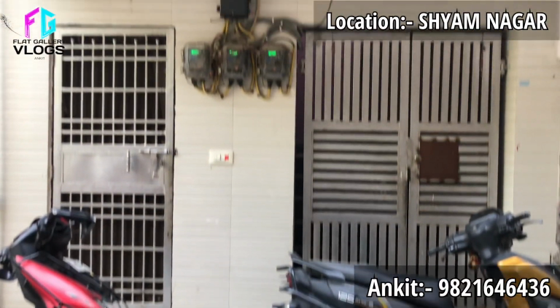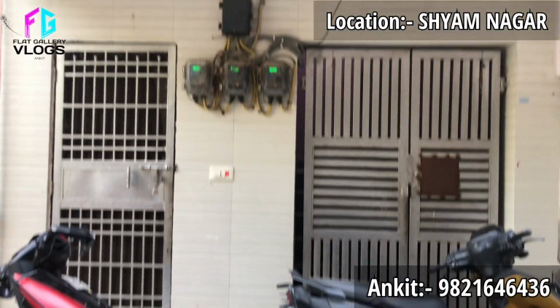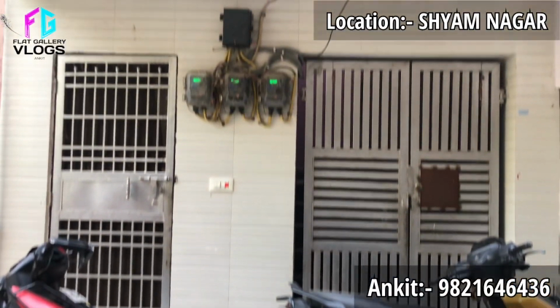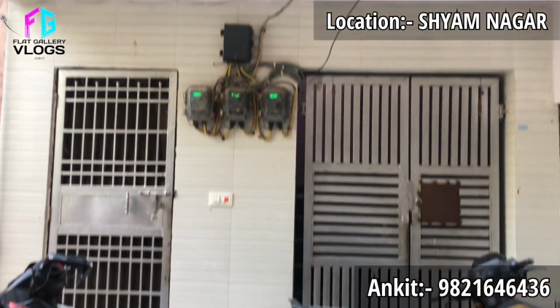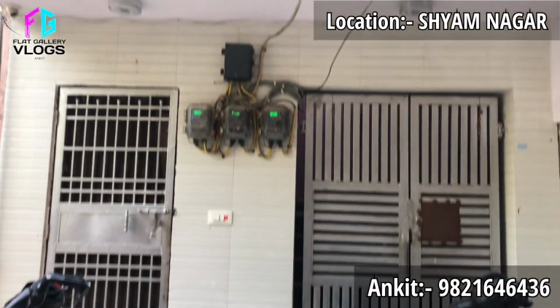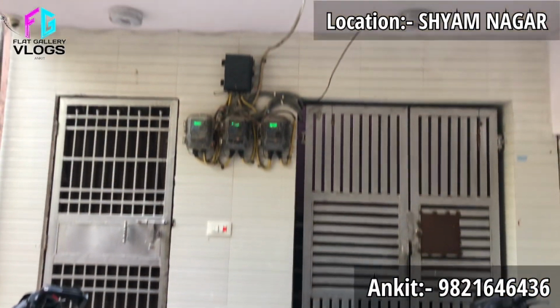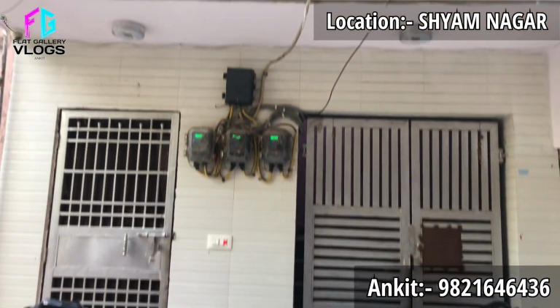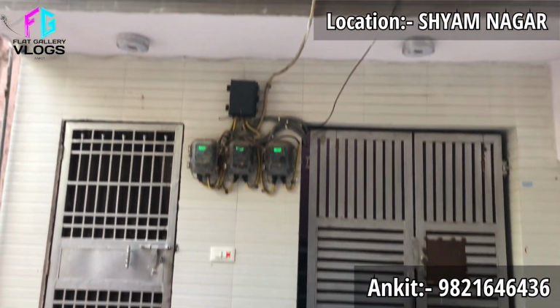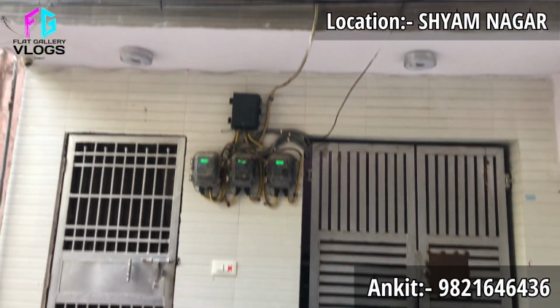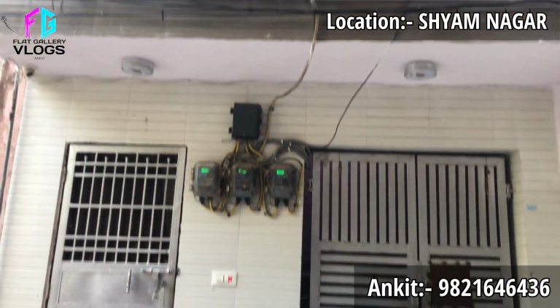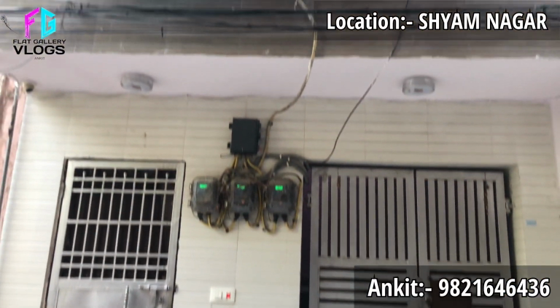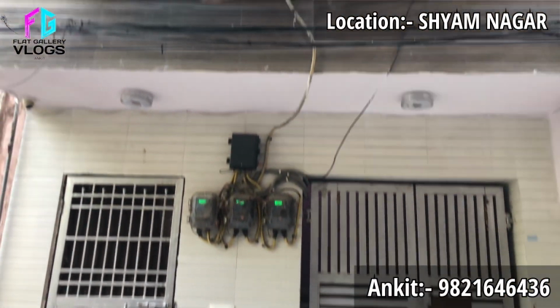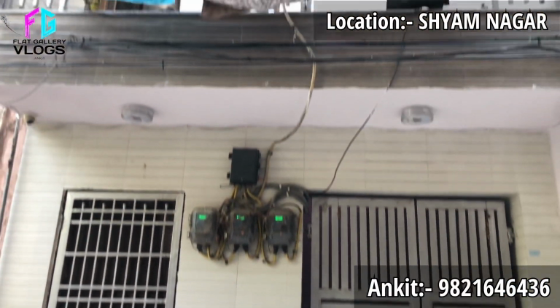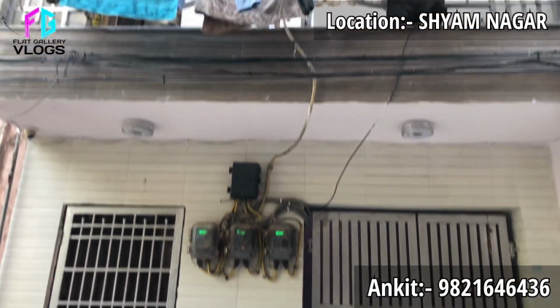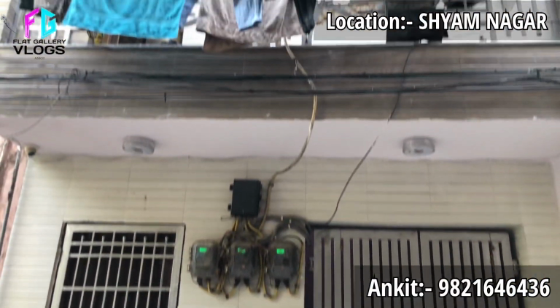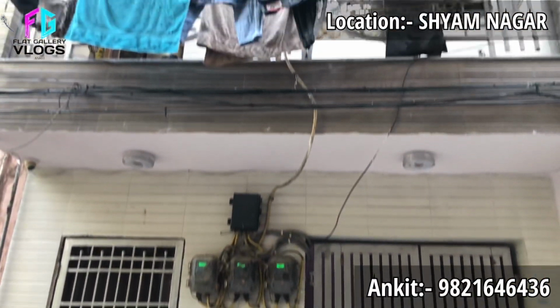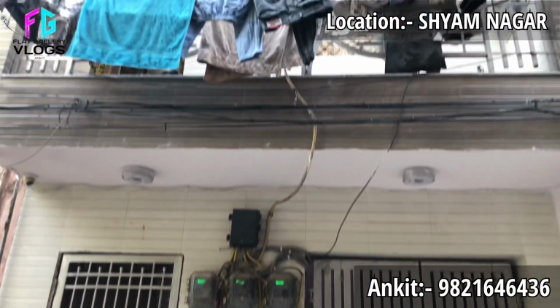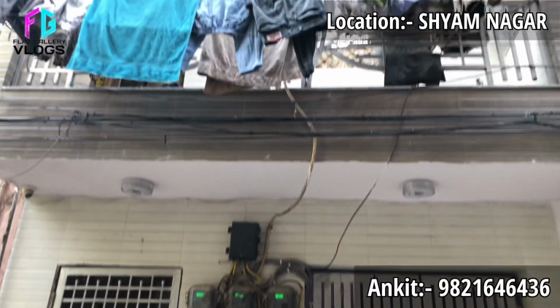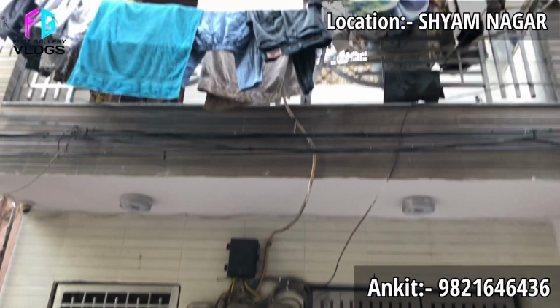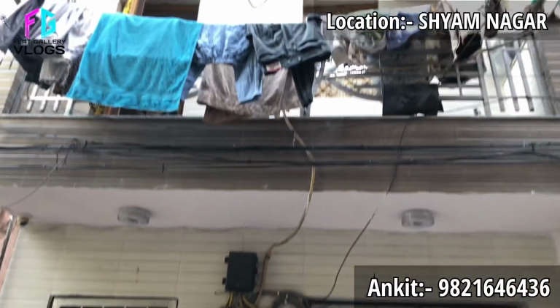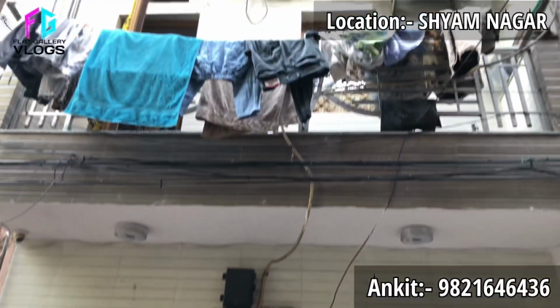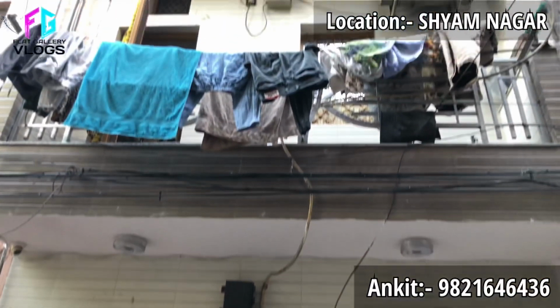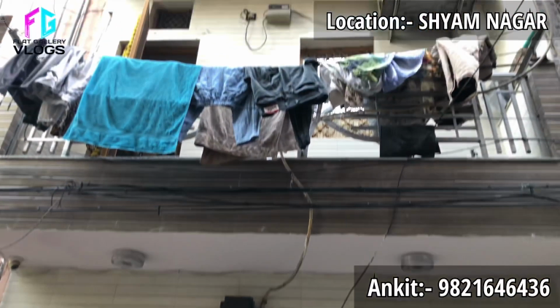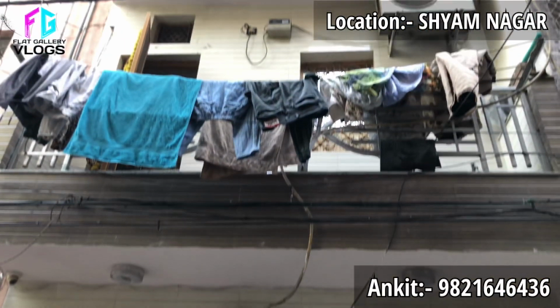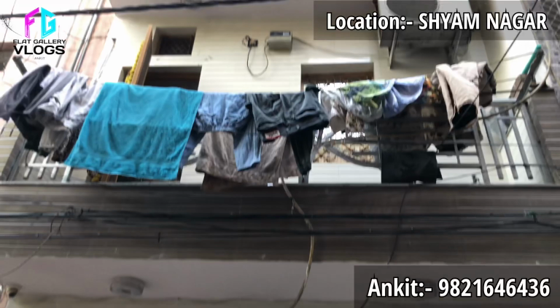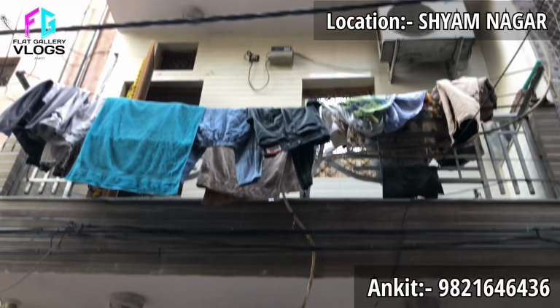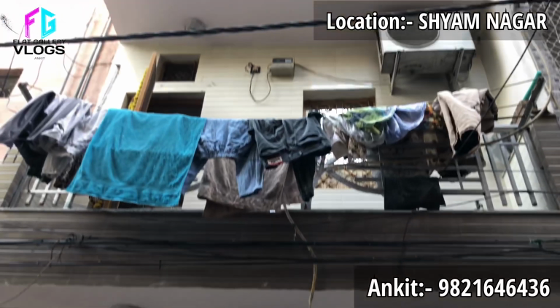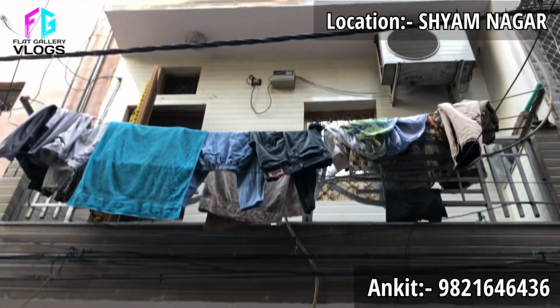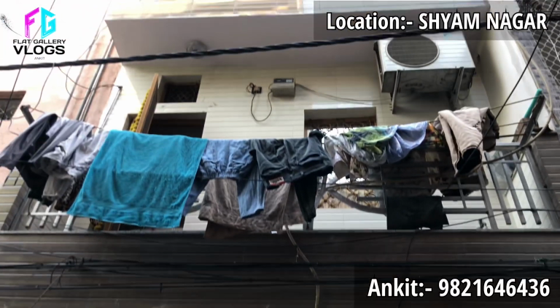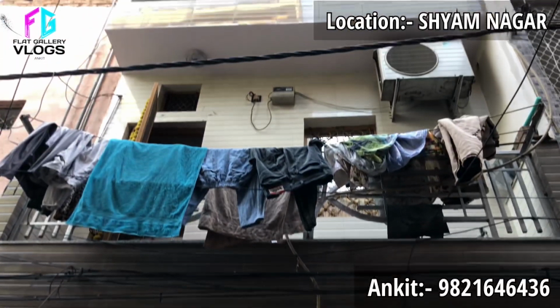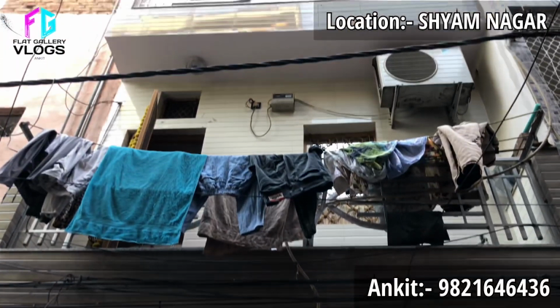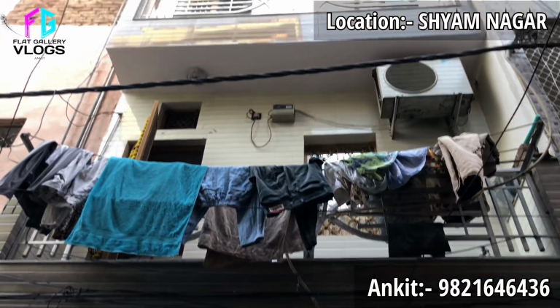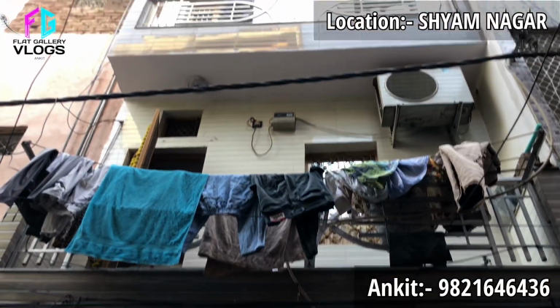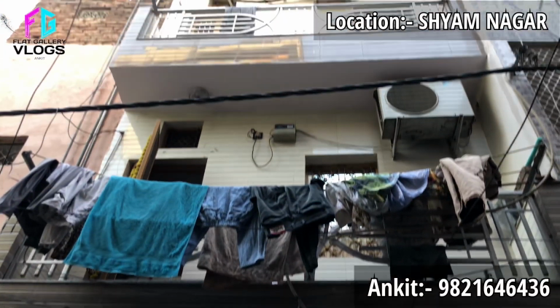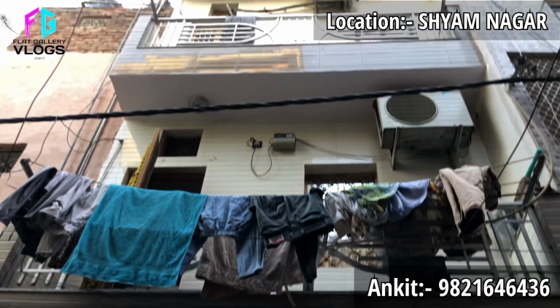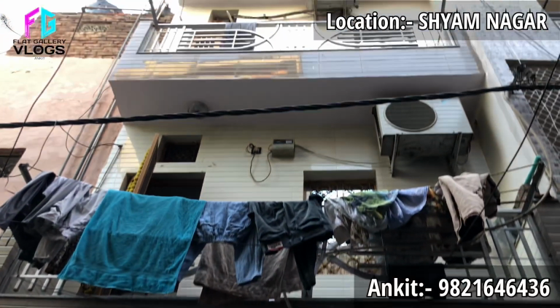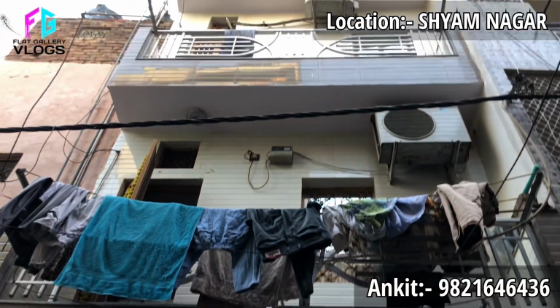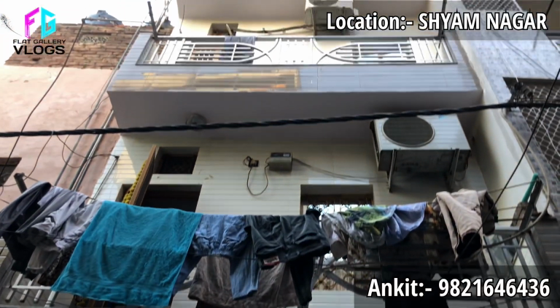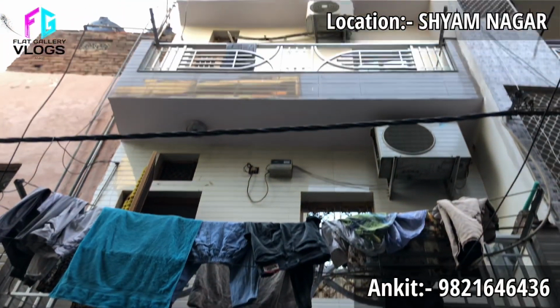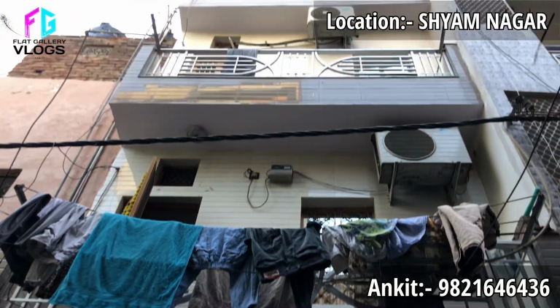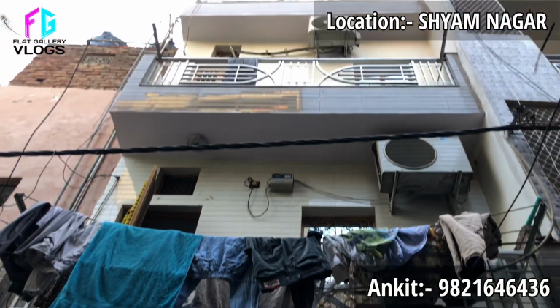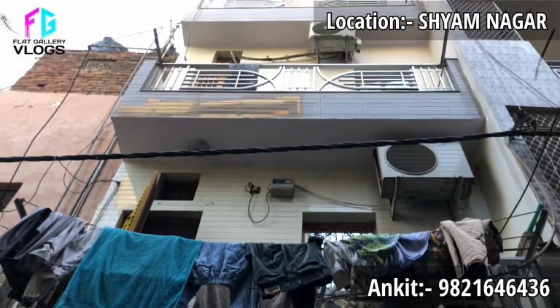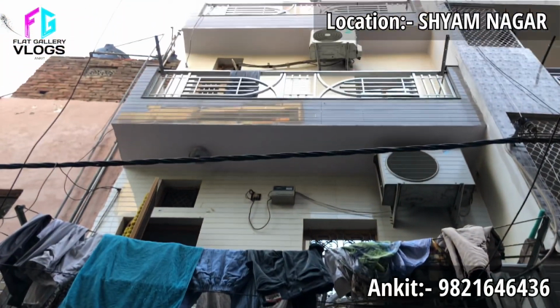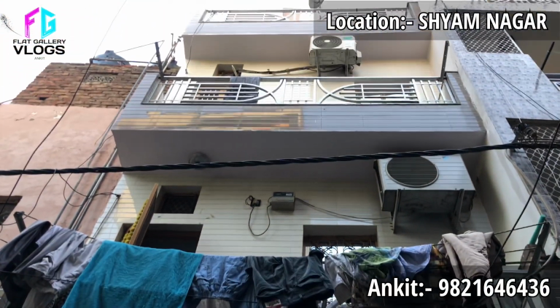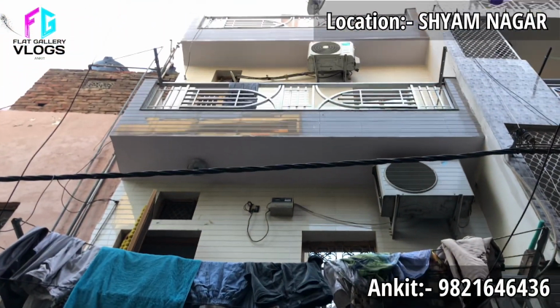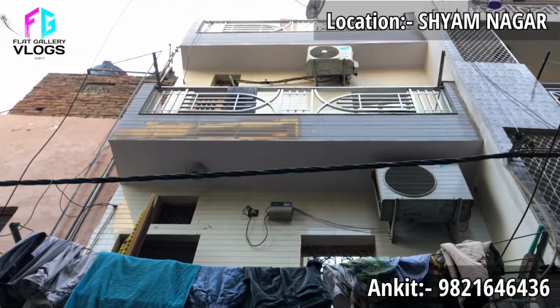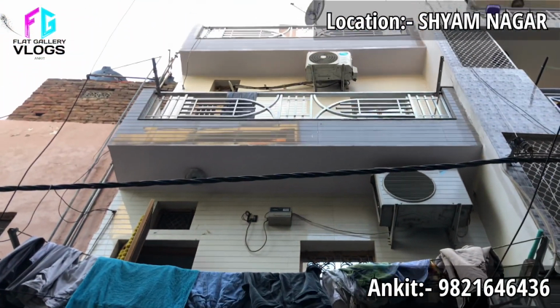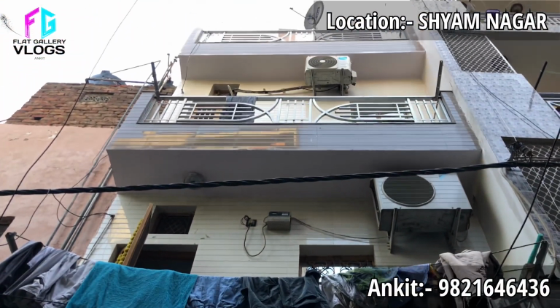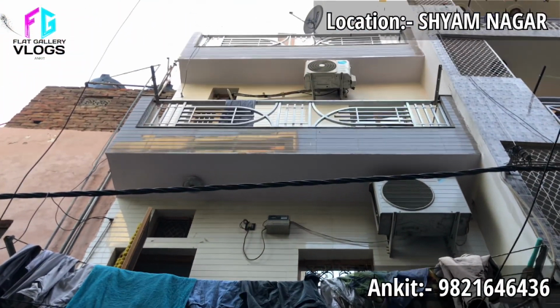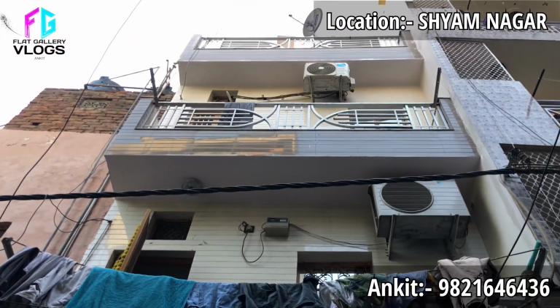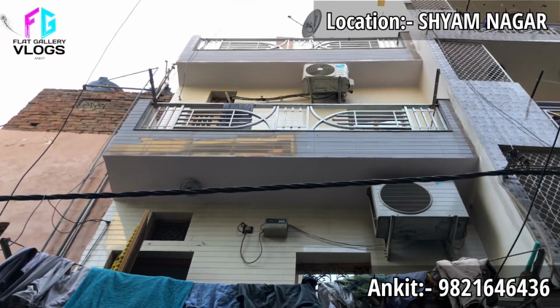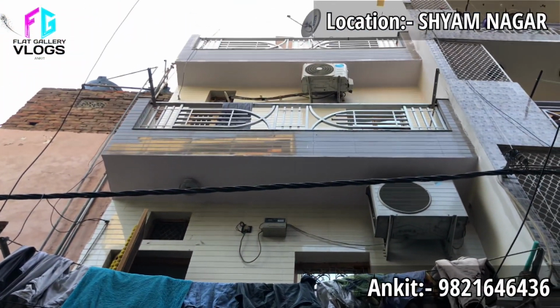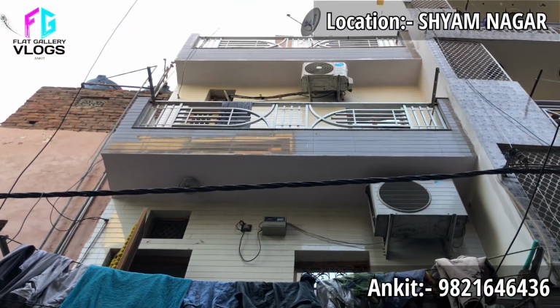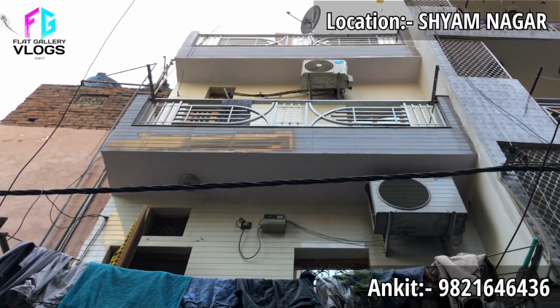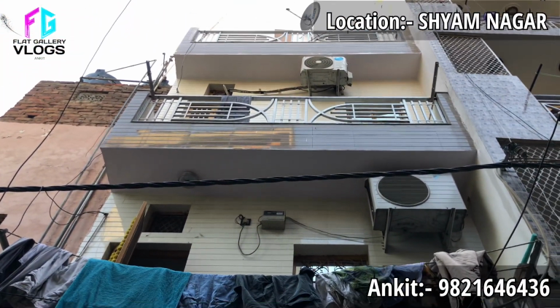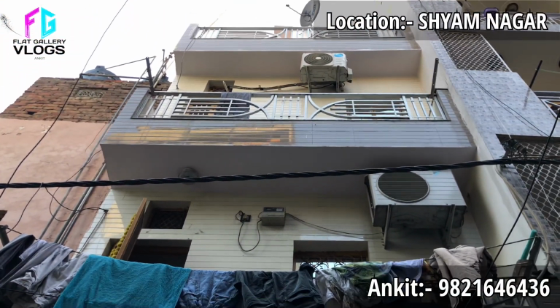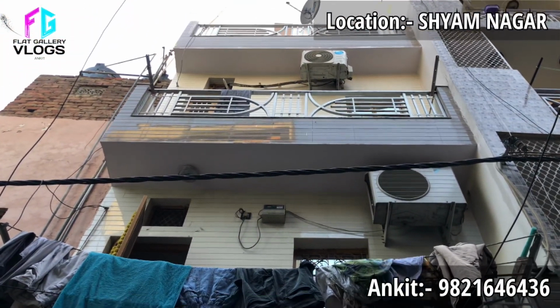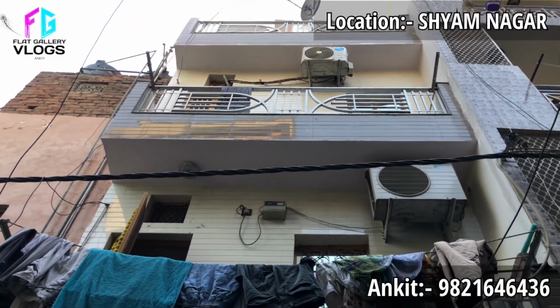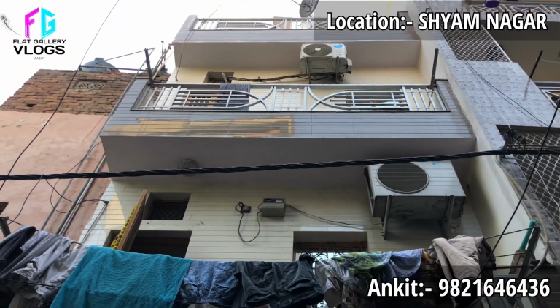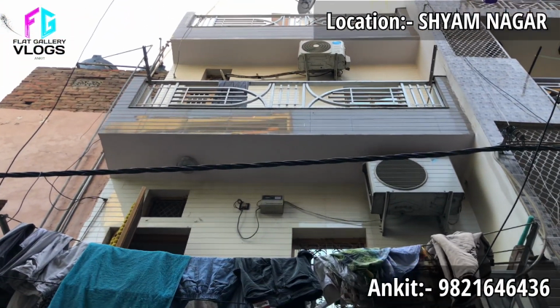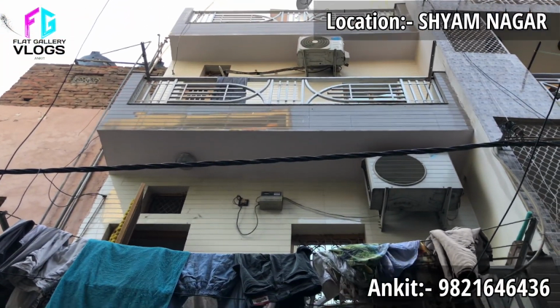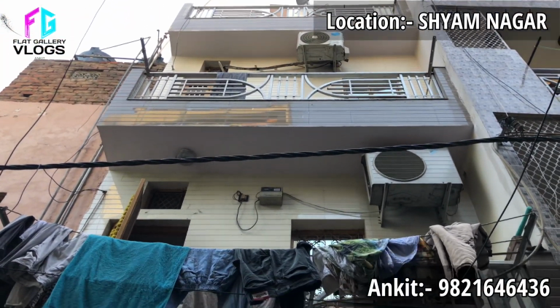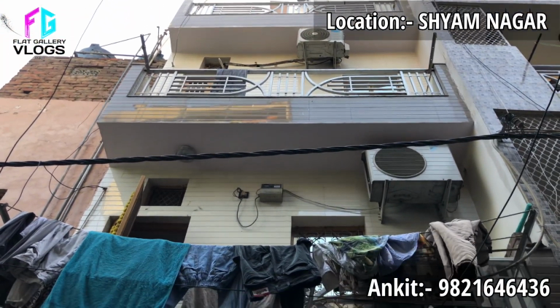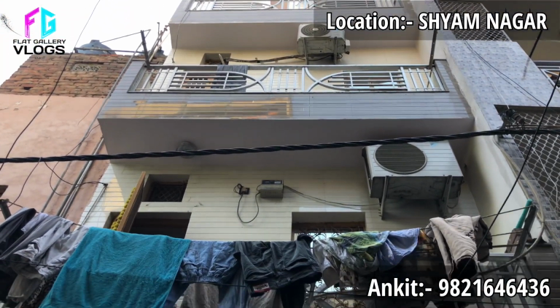Hey guys, welcome back to another vlog. So today we will shoot an independent house which is built in 70 square yards.